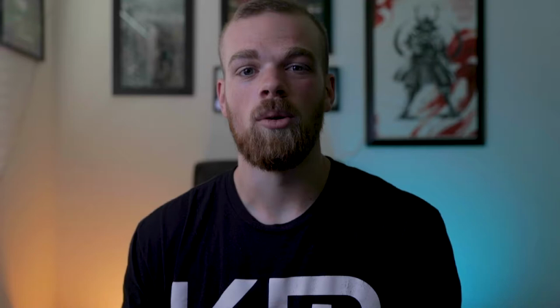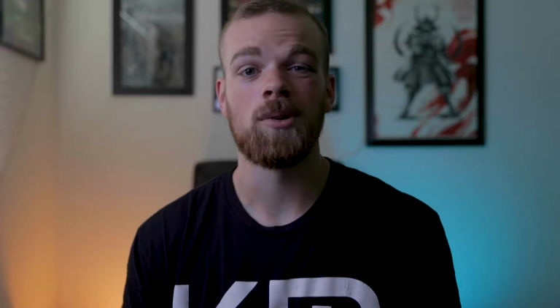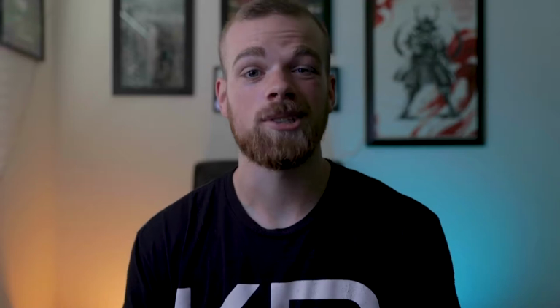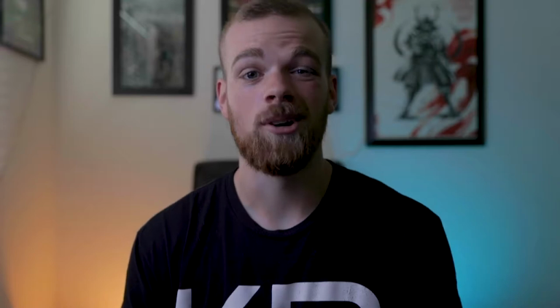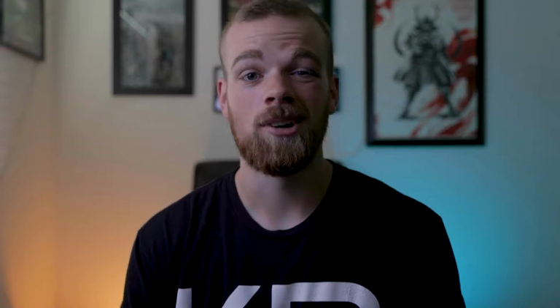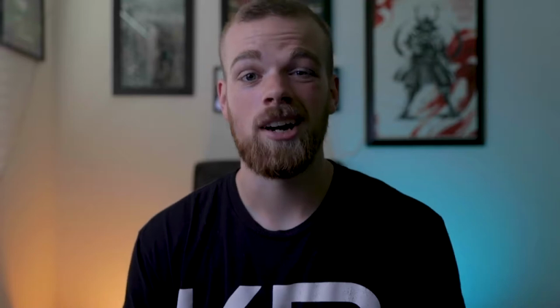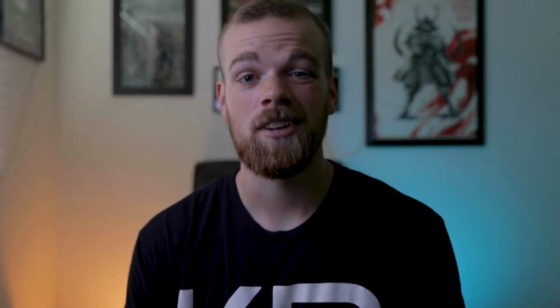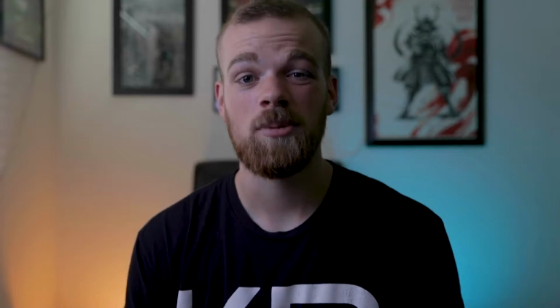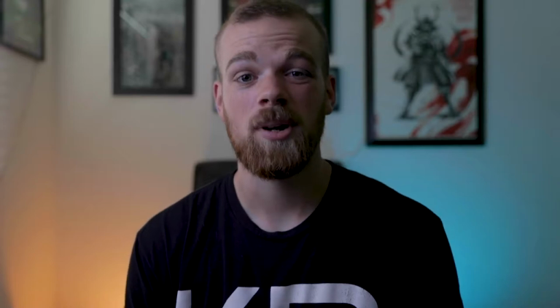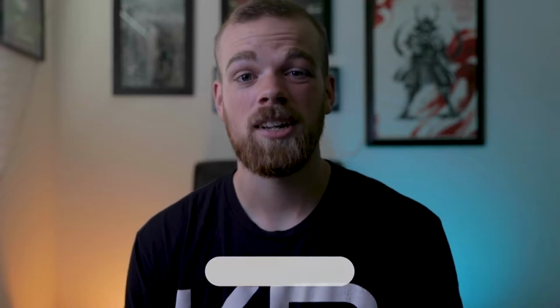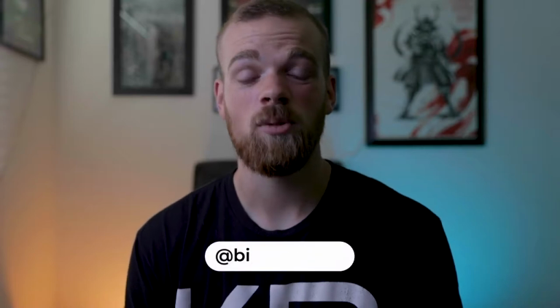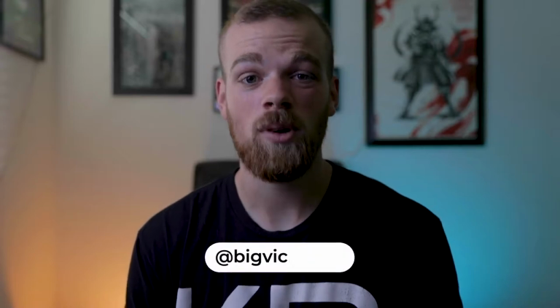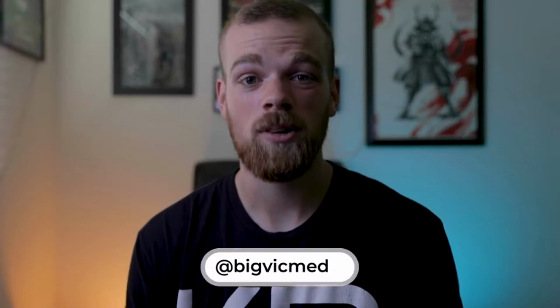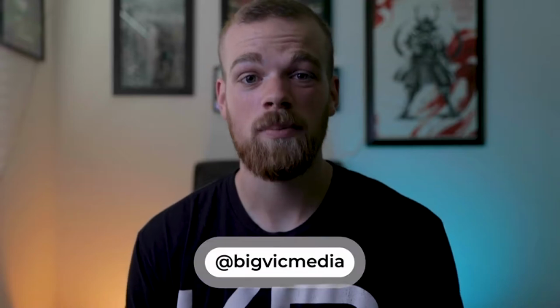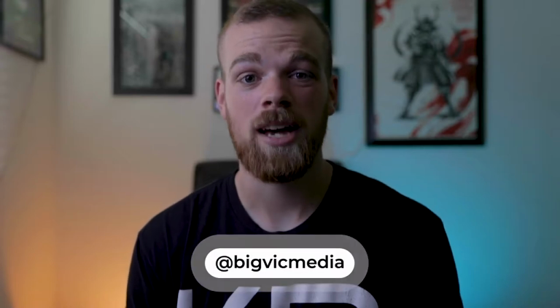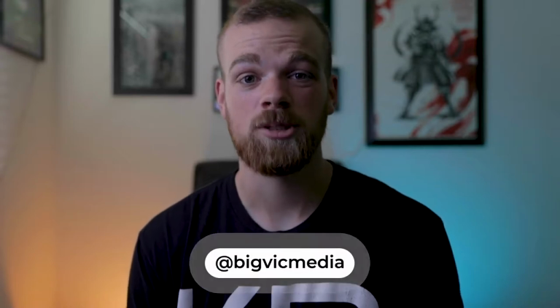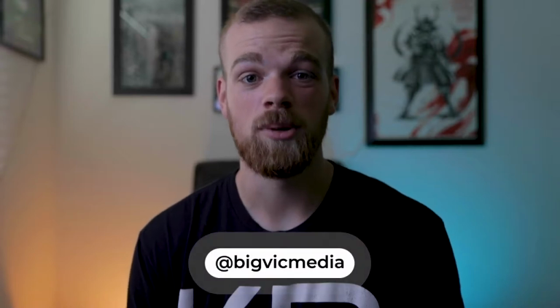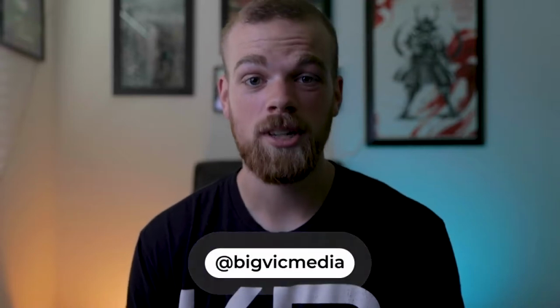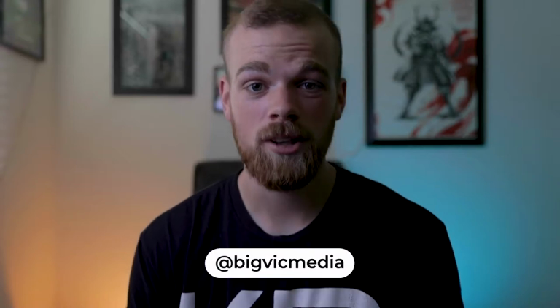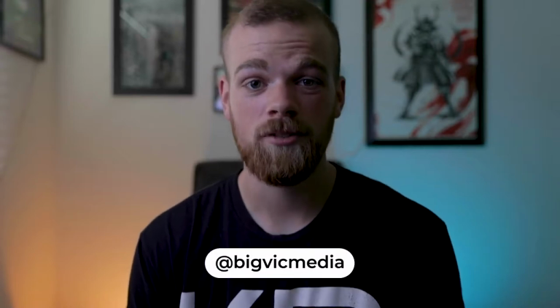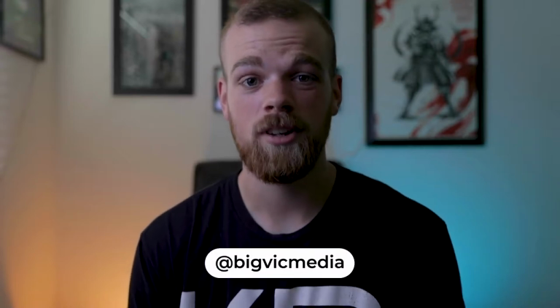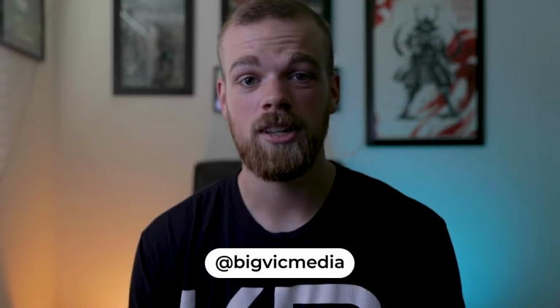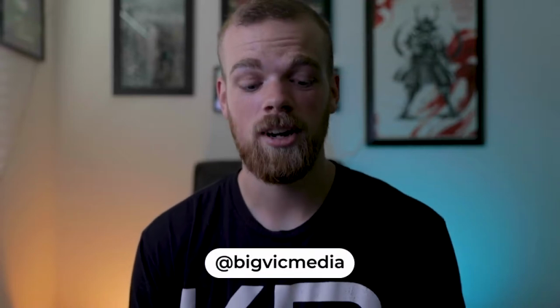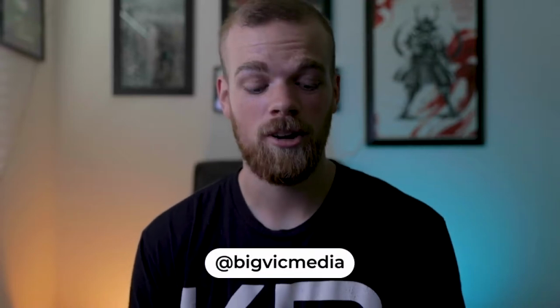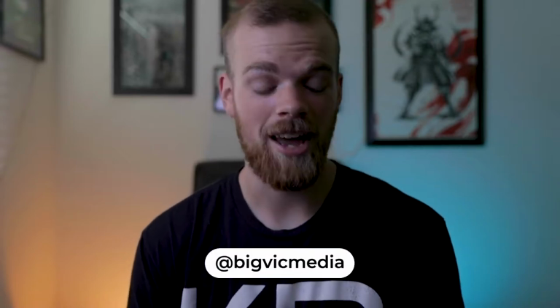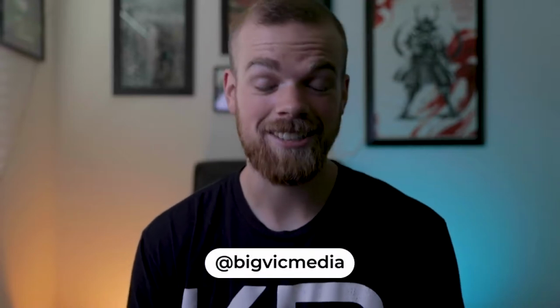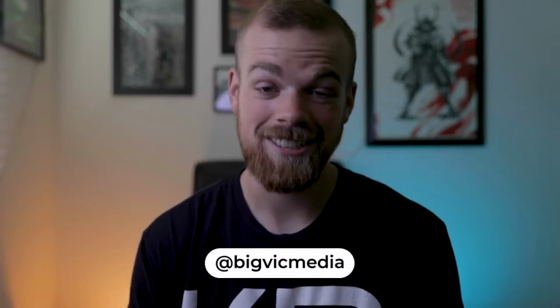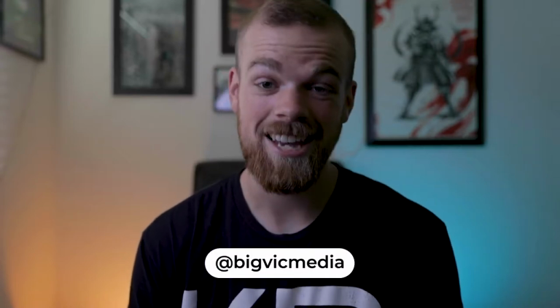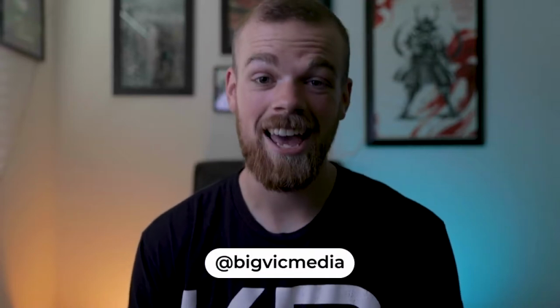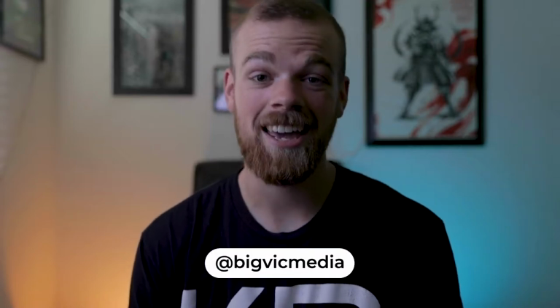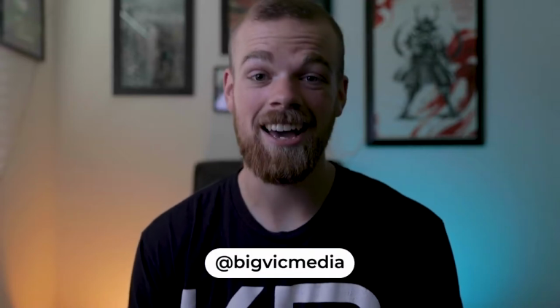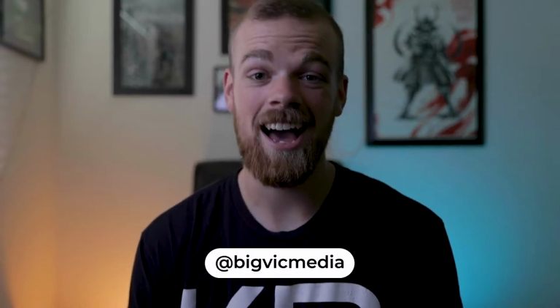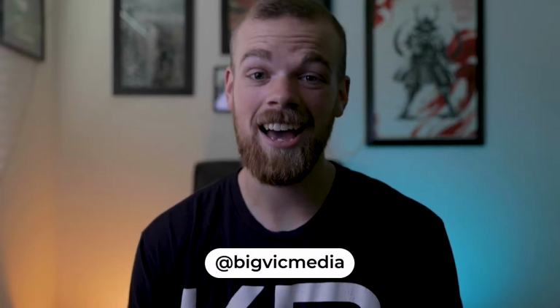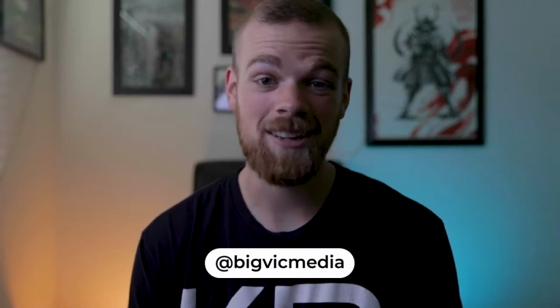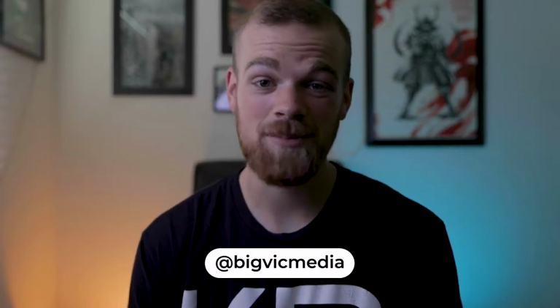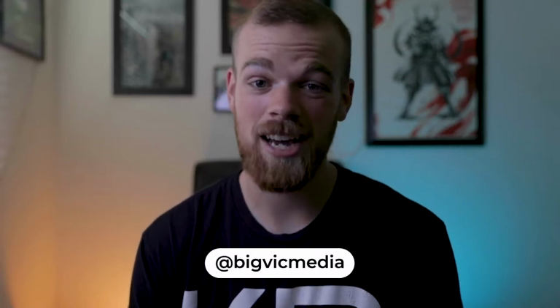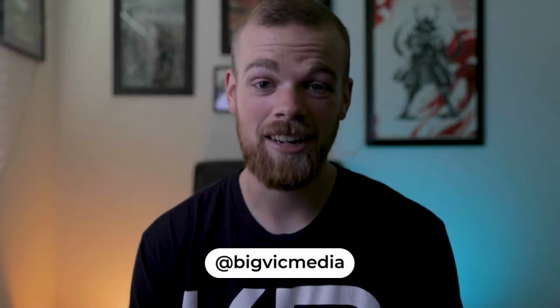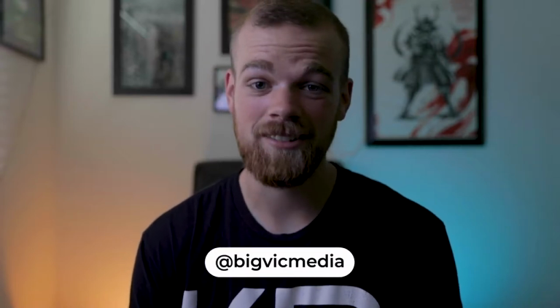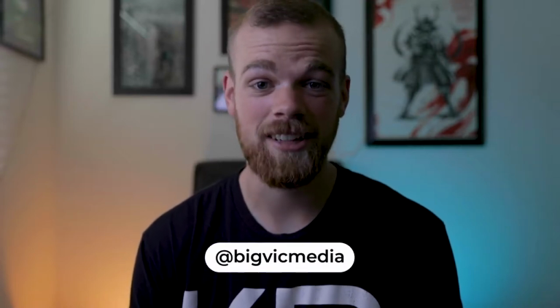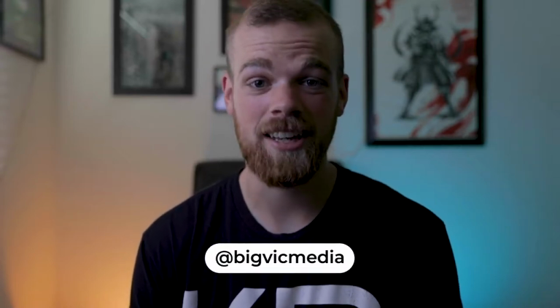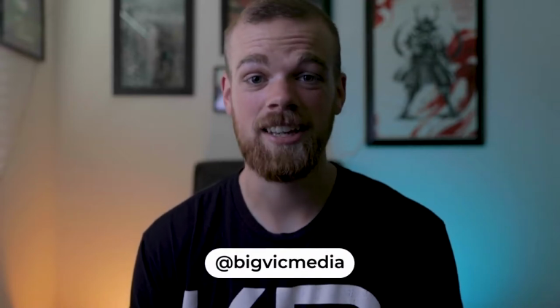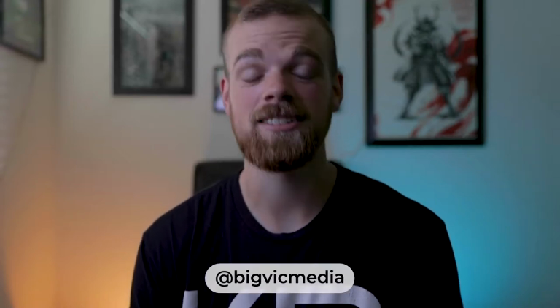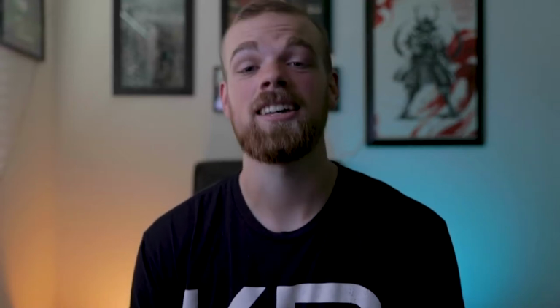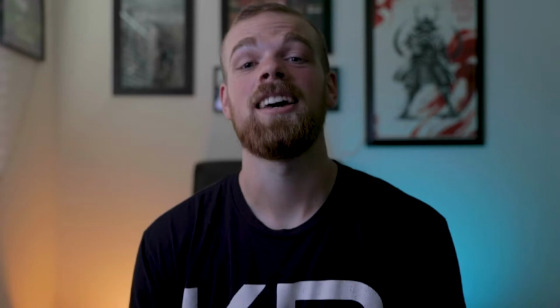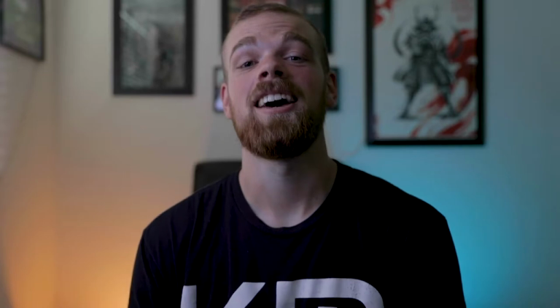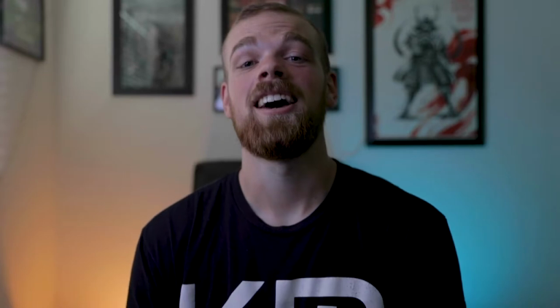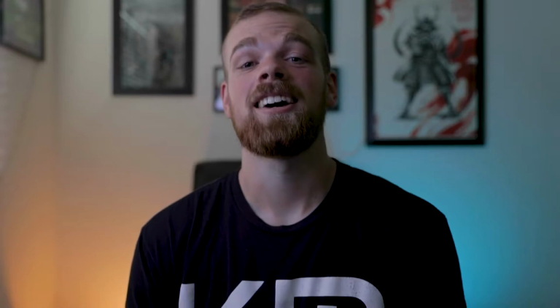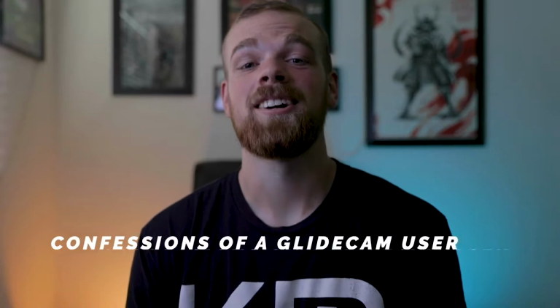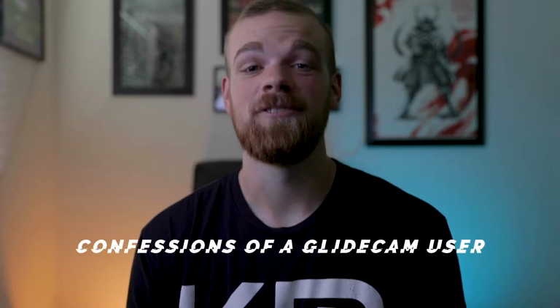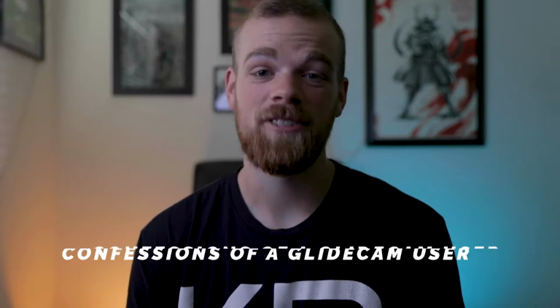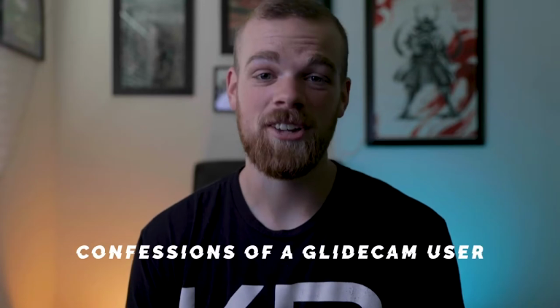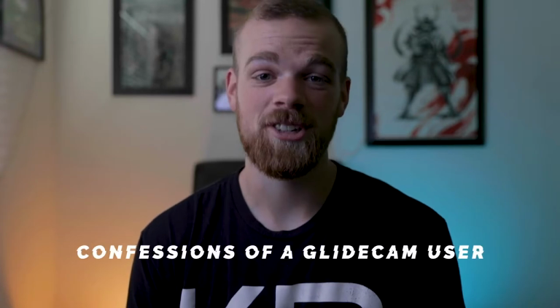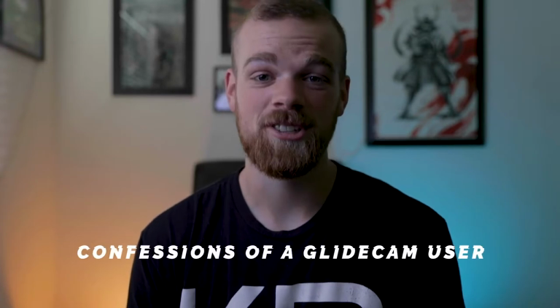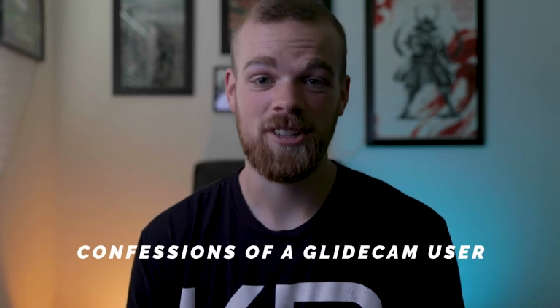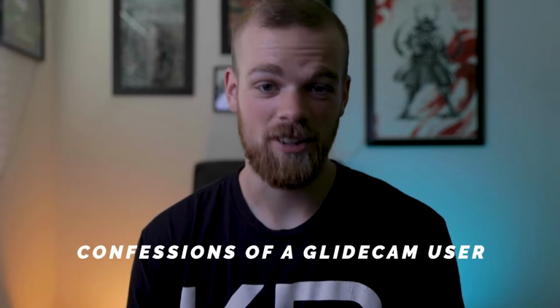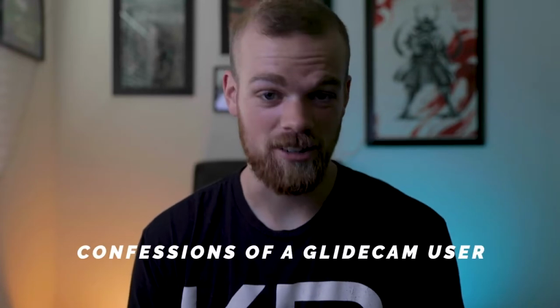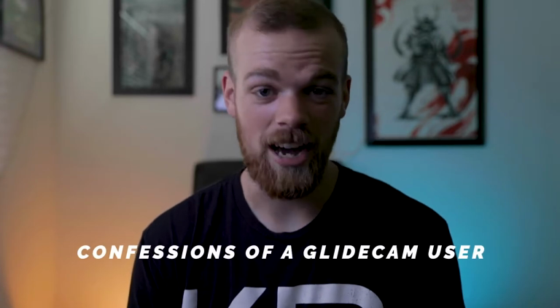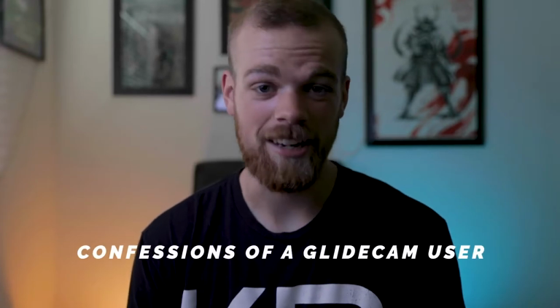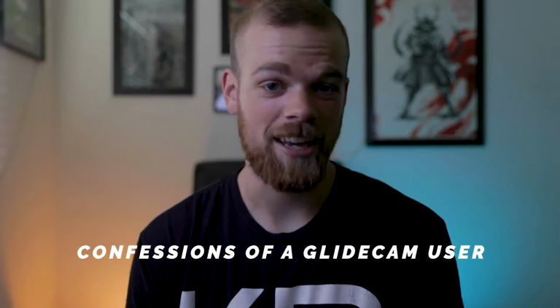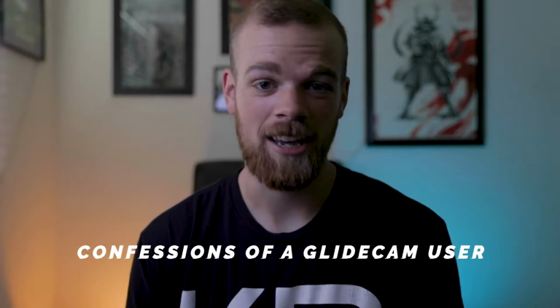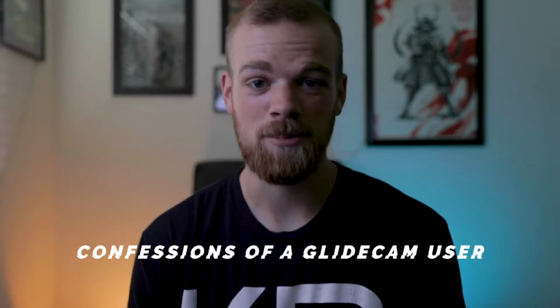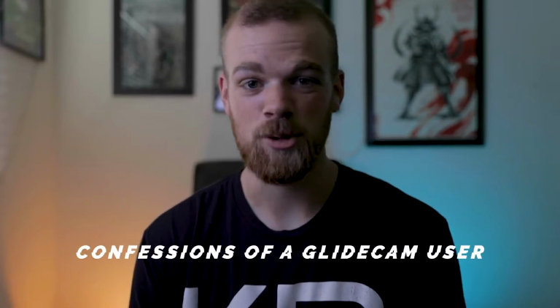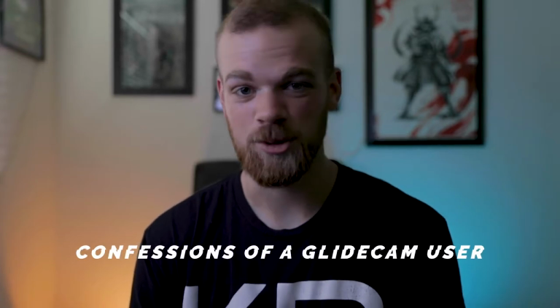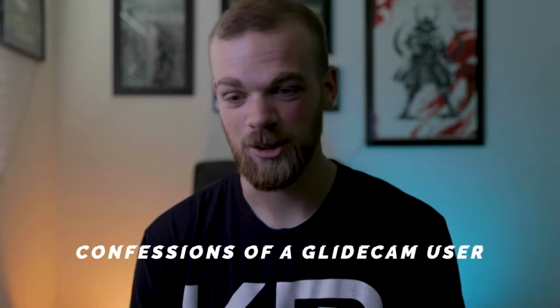What's going on everybody? Welcome back to another video. Today I am titling it: Confessions of a Glidecam User.